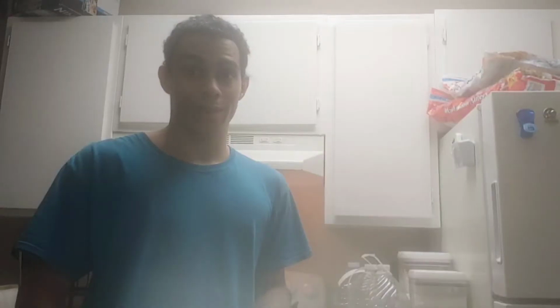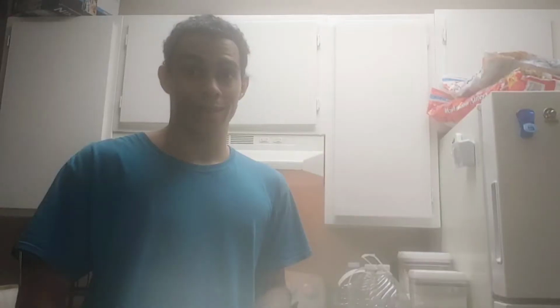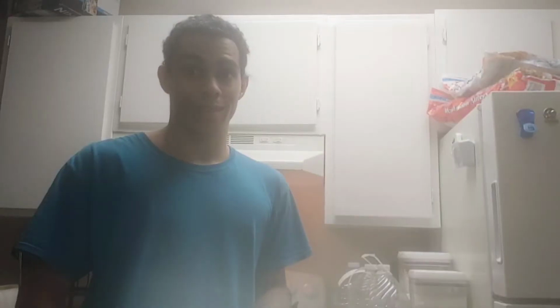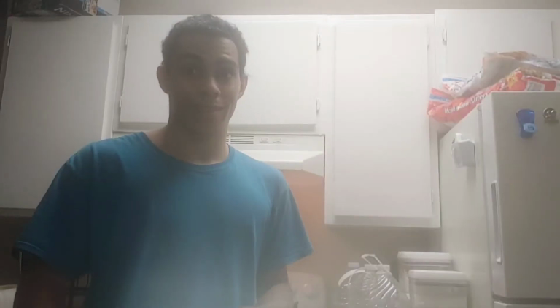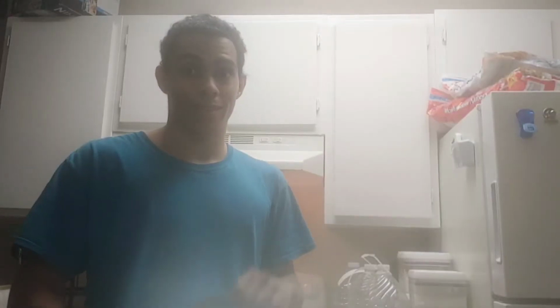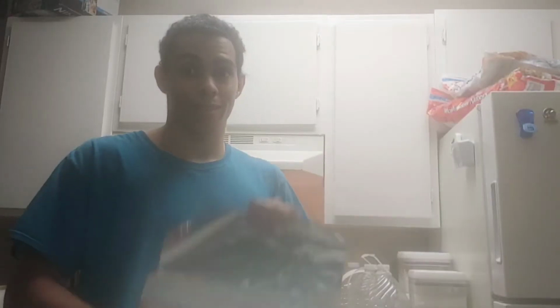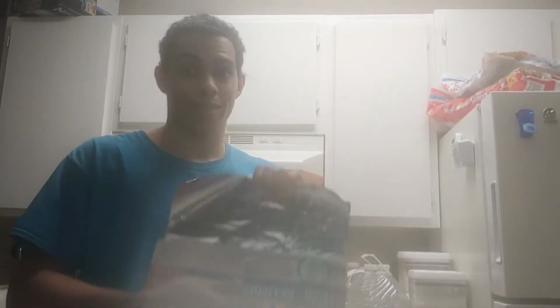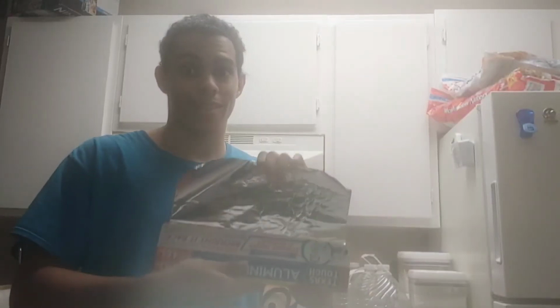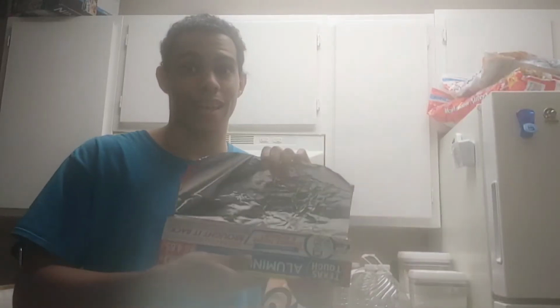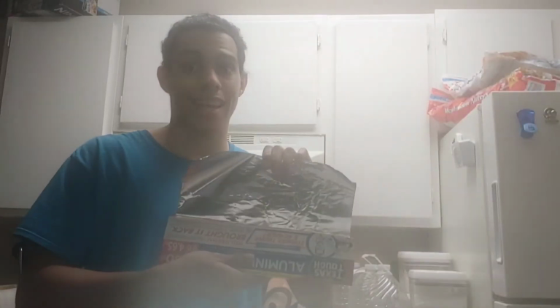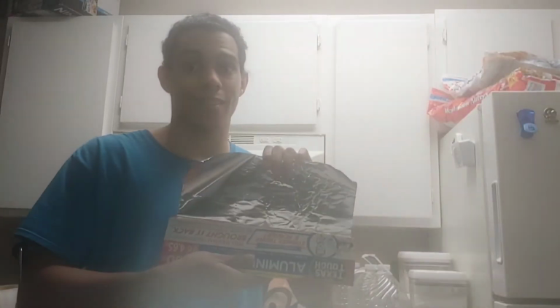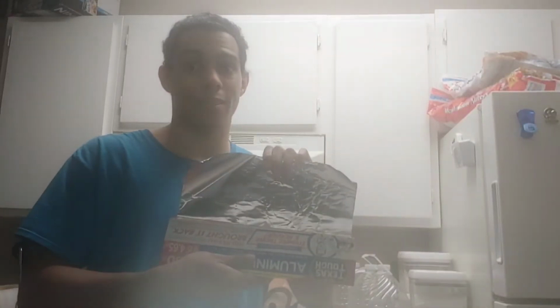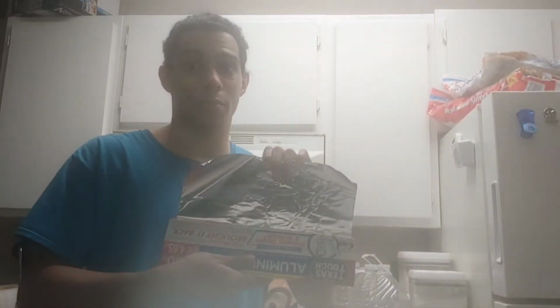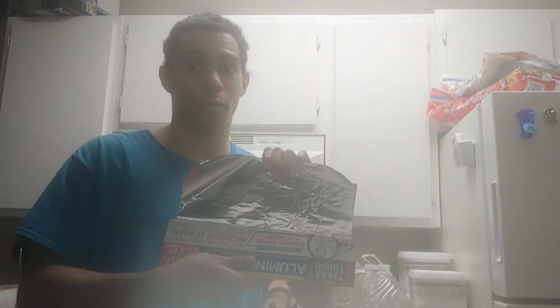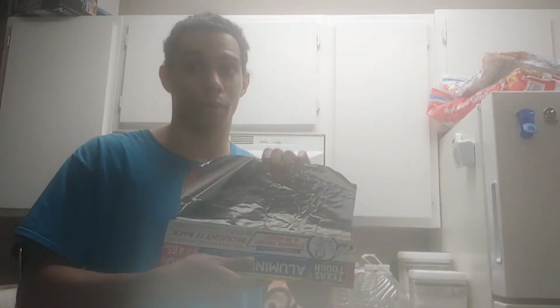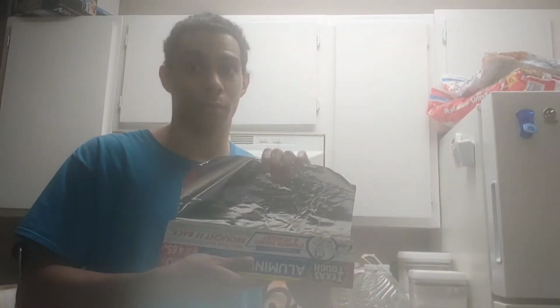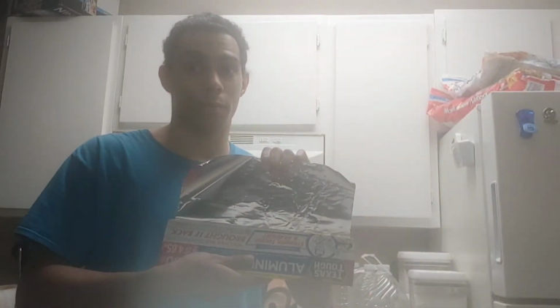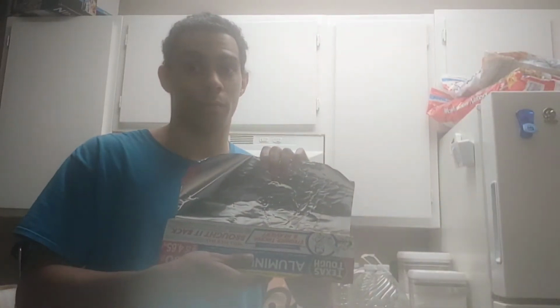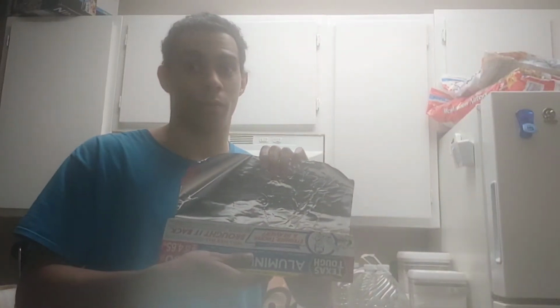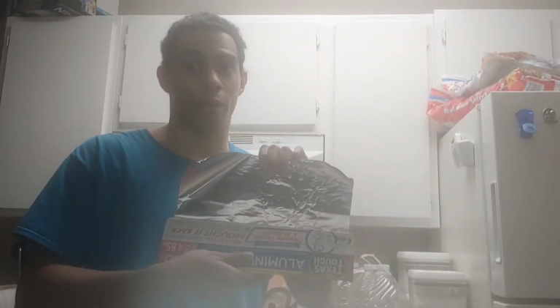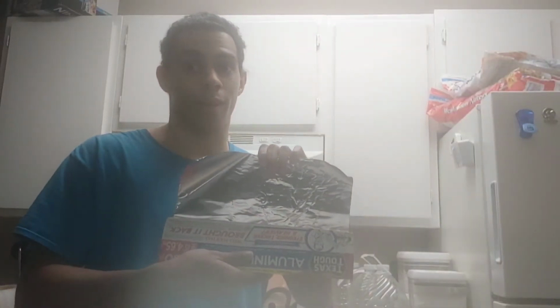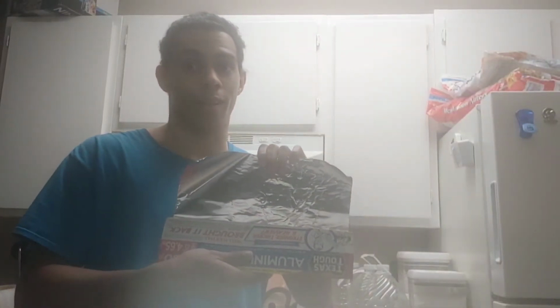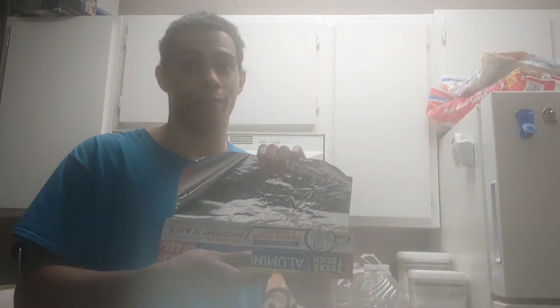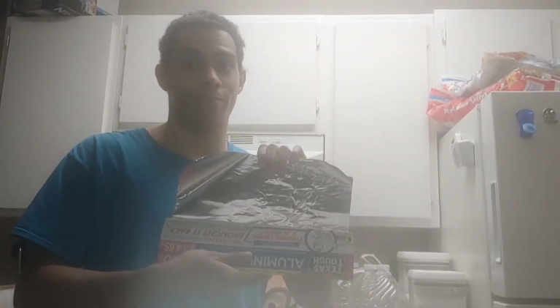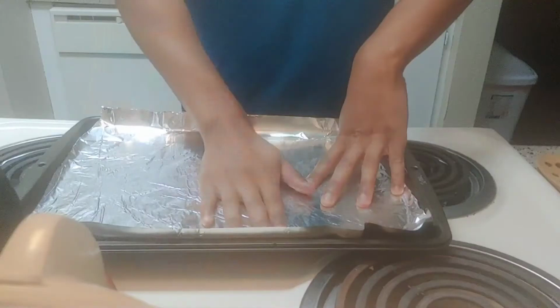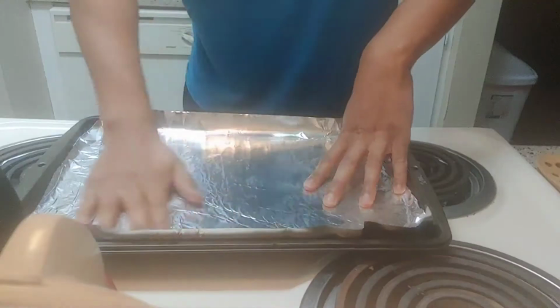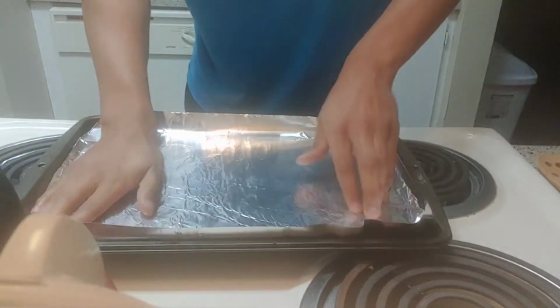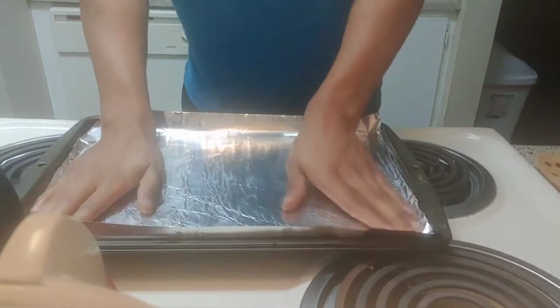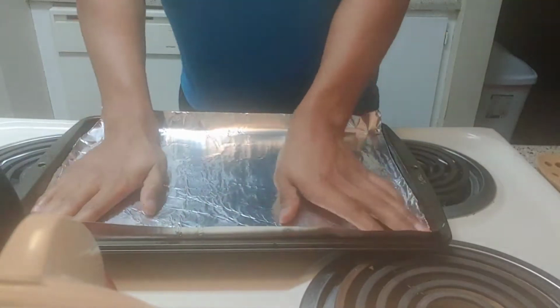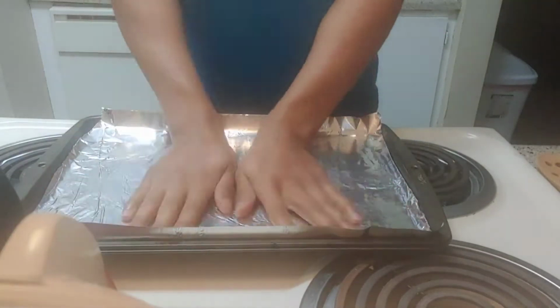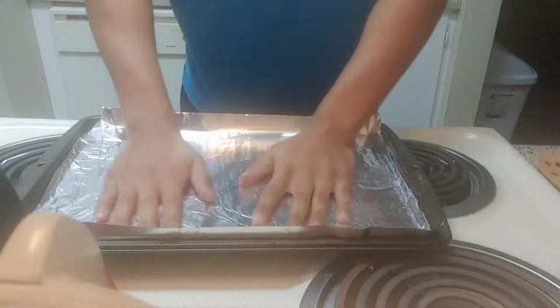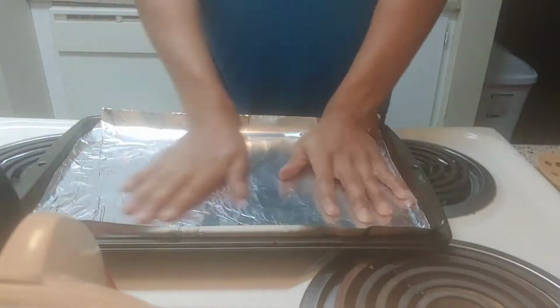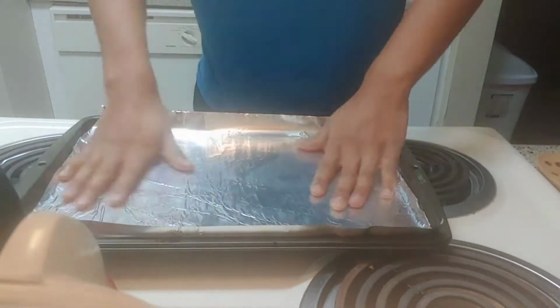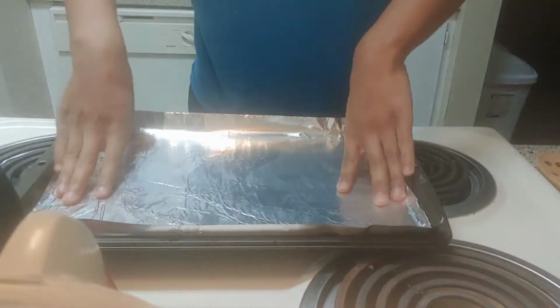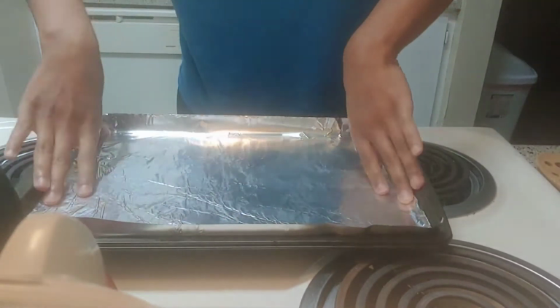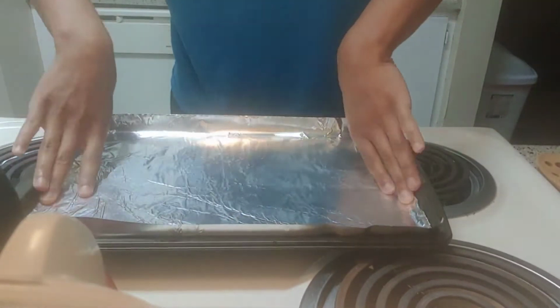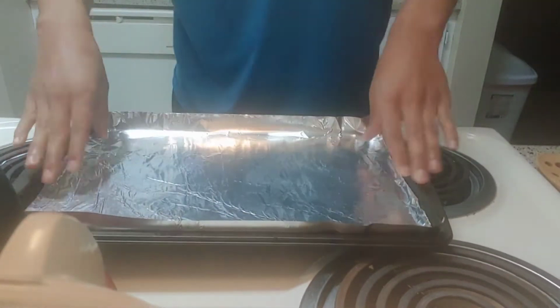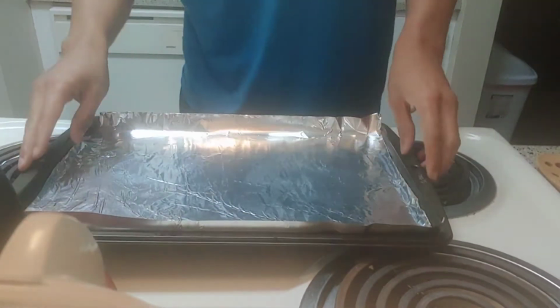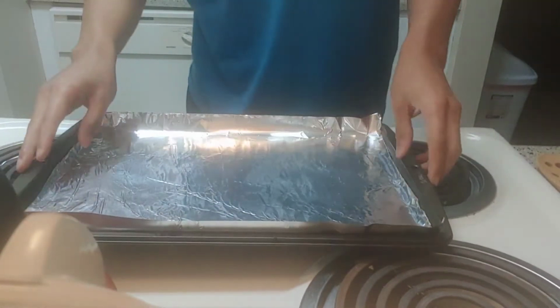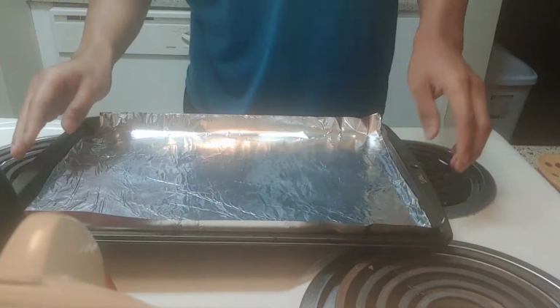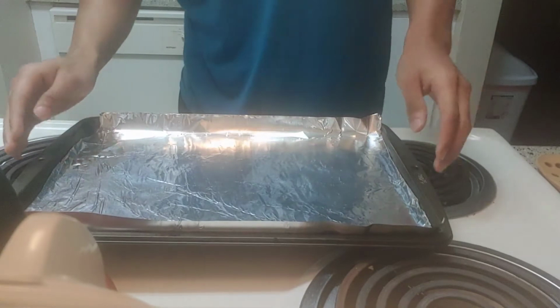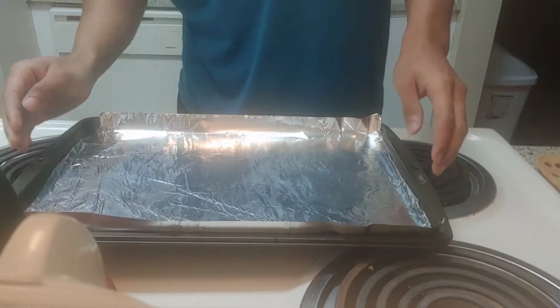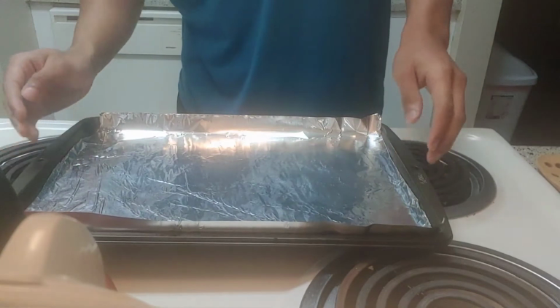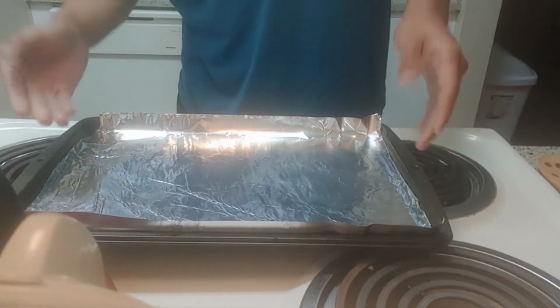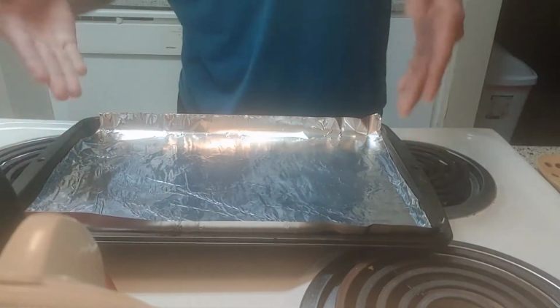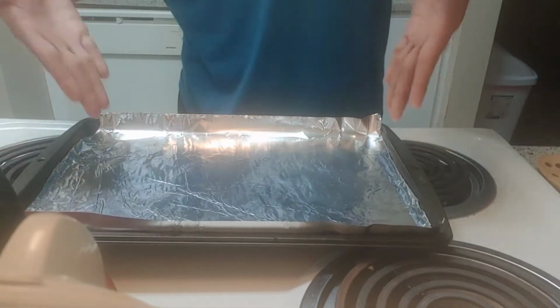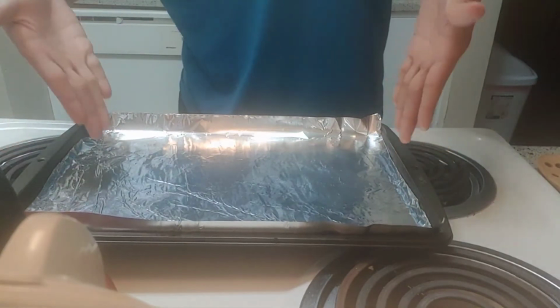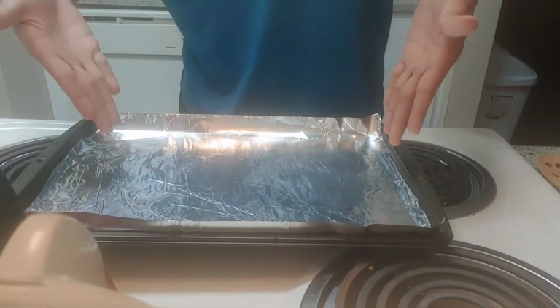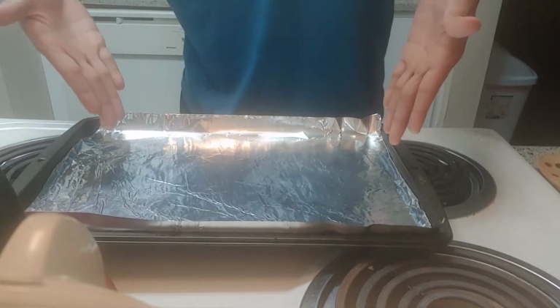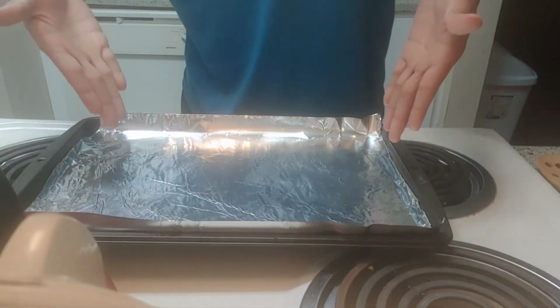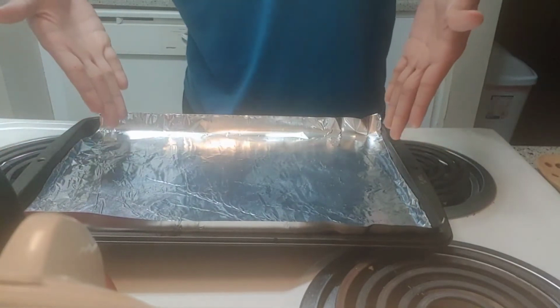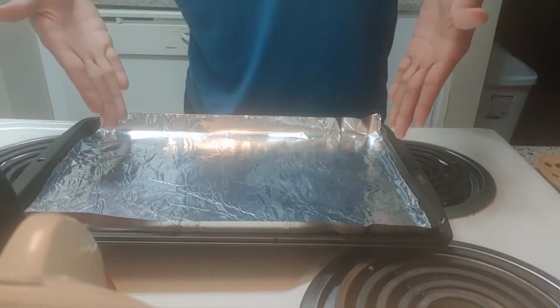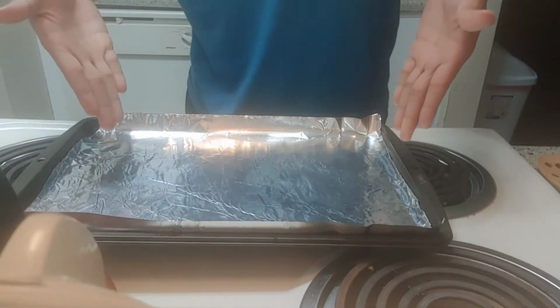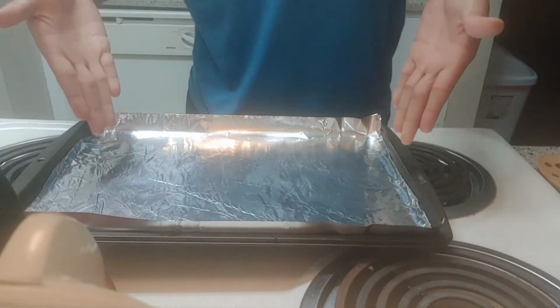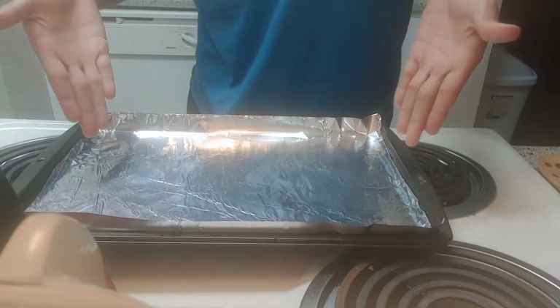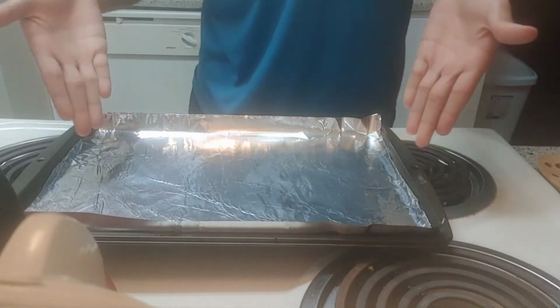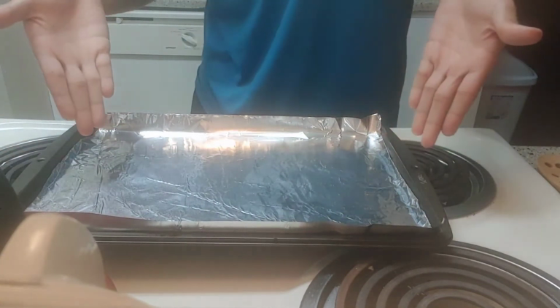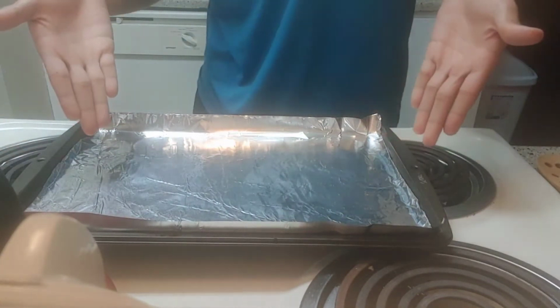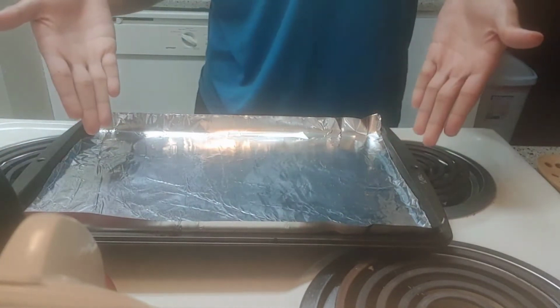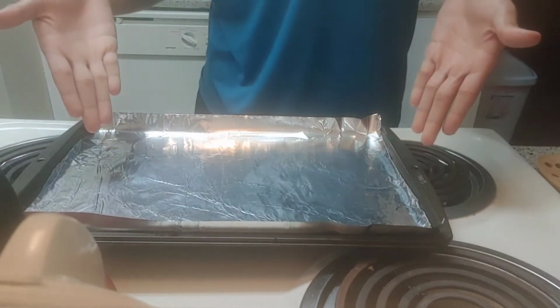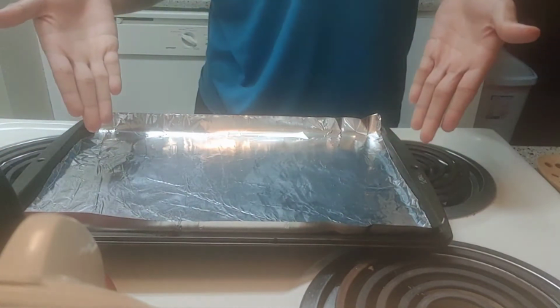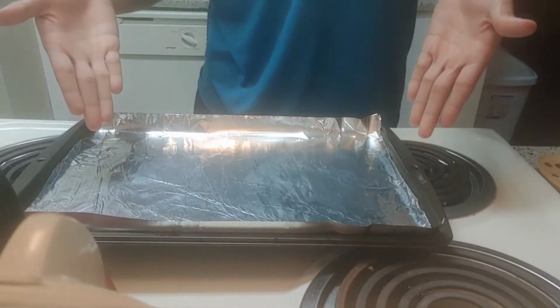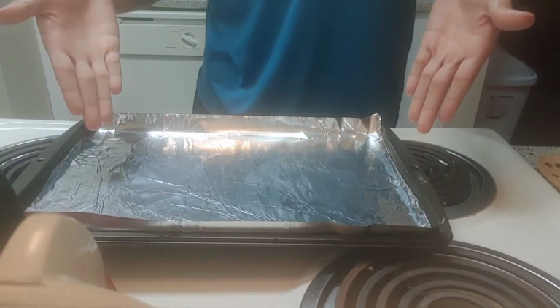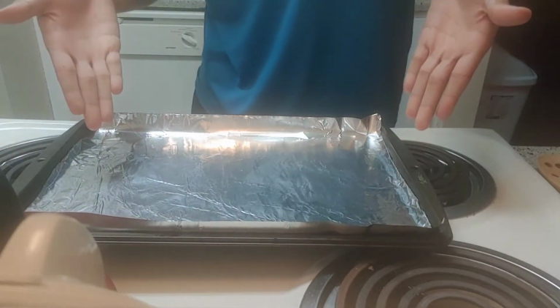First, take out some aluminum foil, then place it on a cooking sheet.